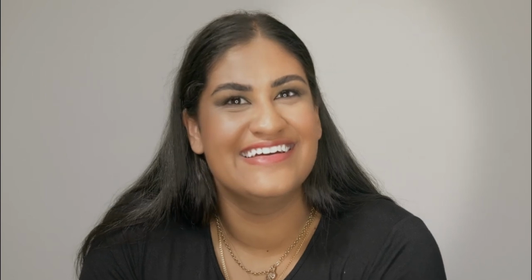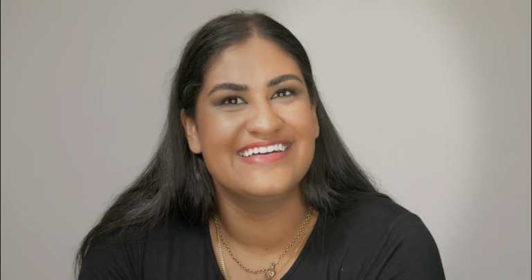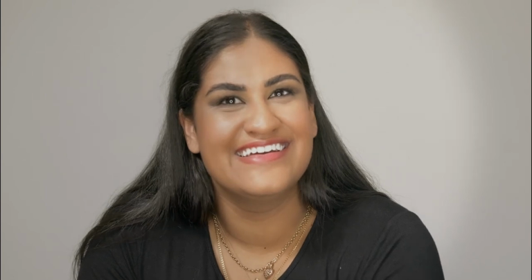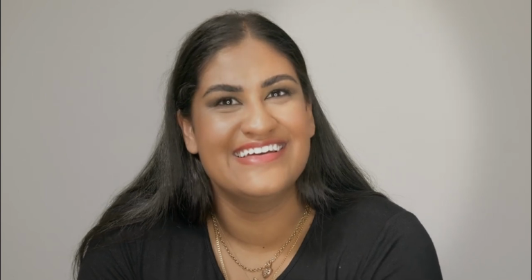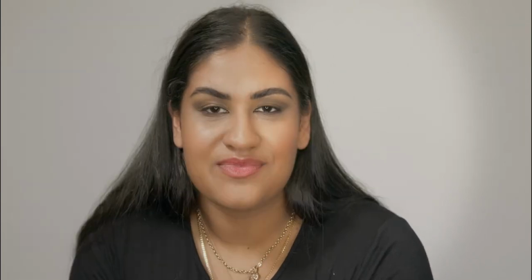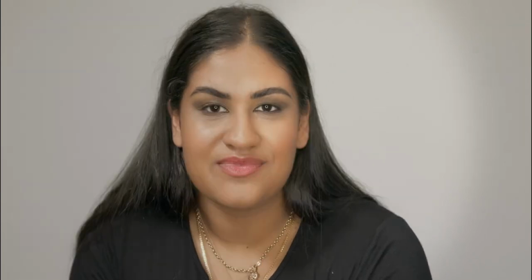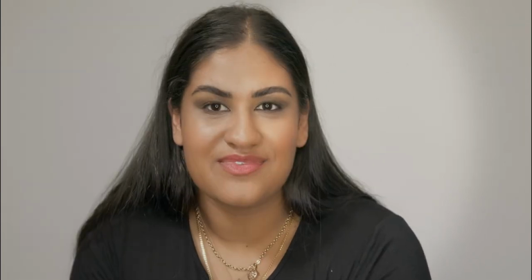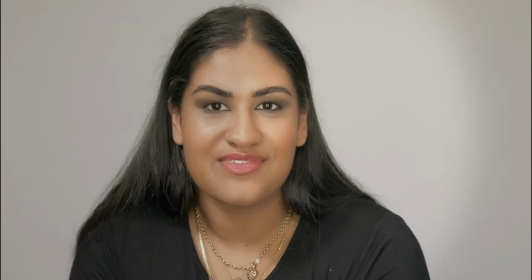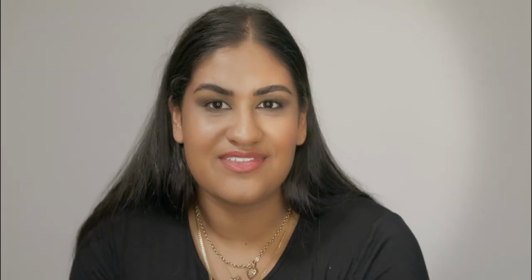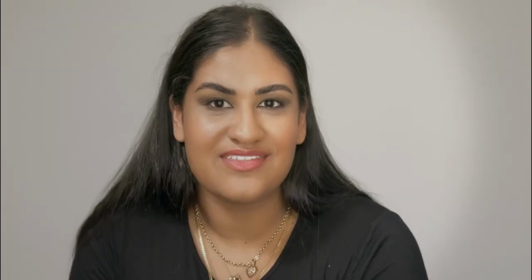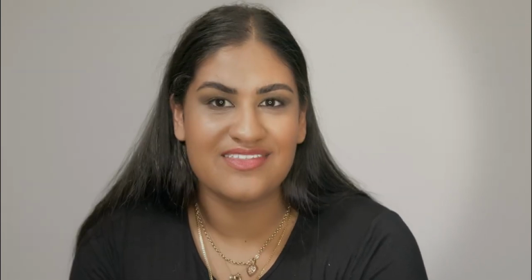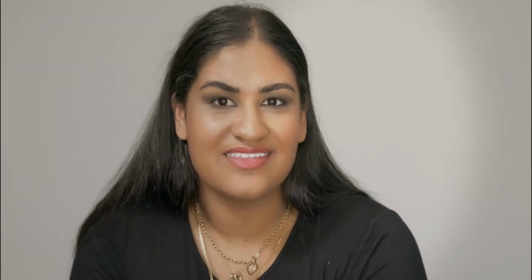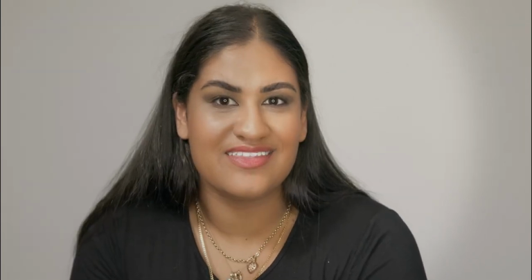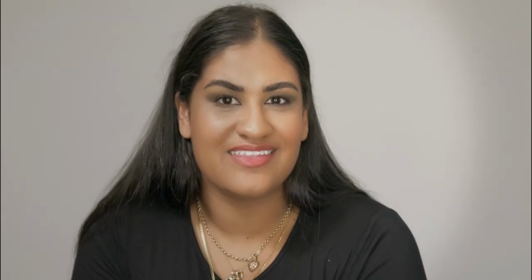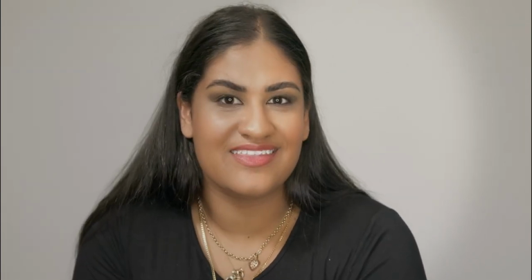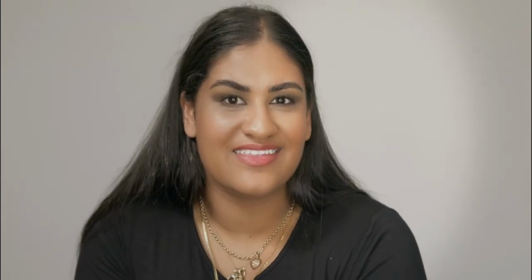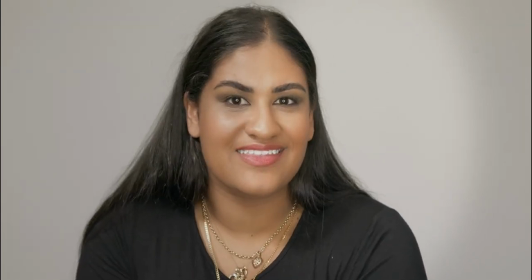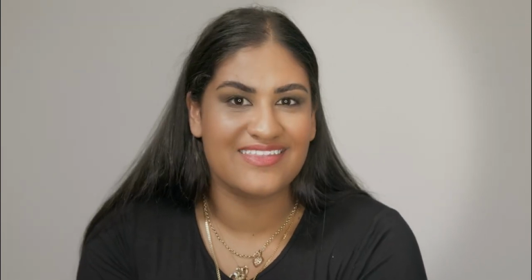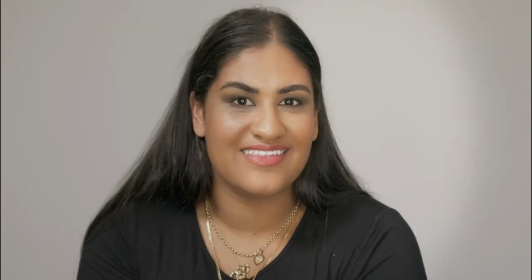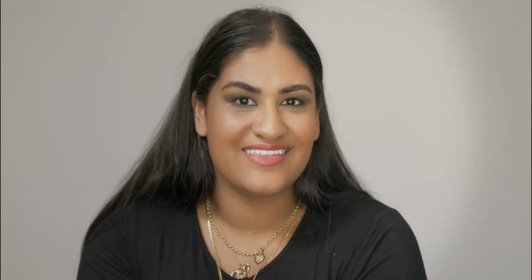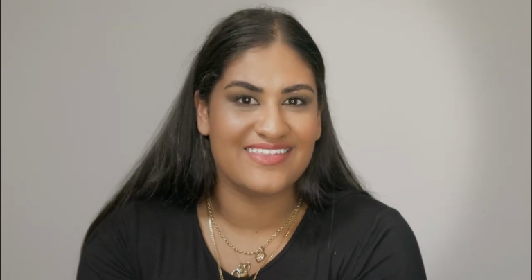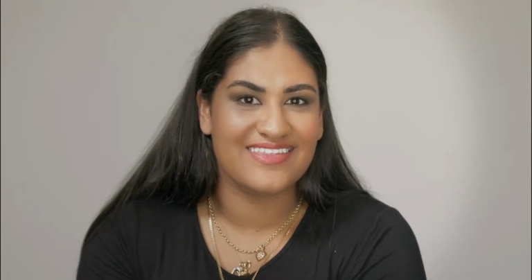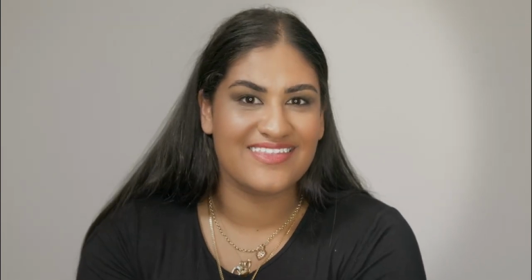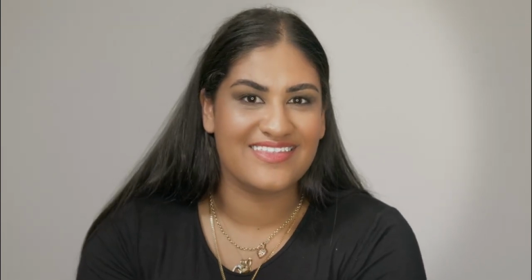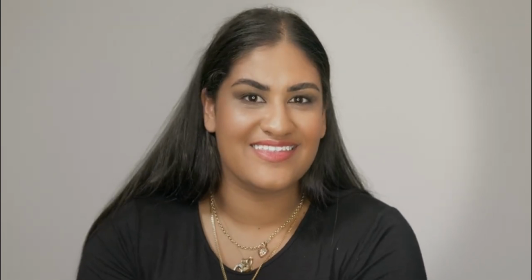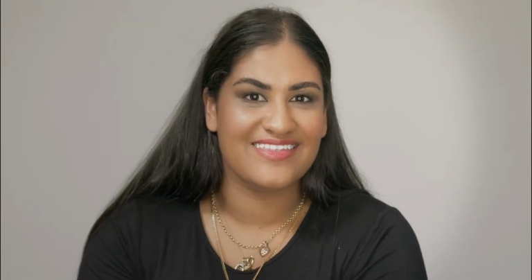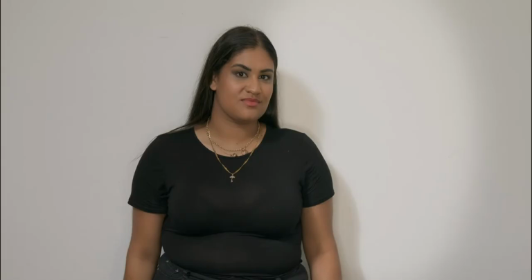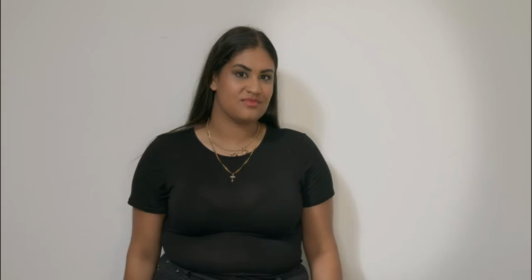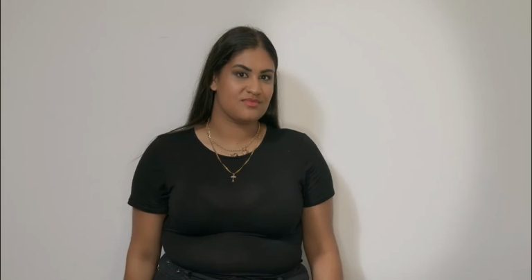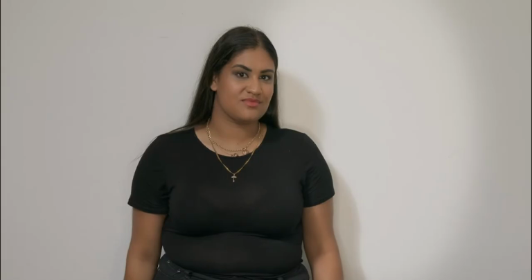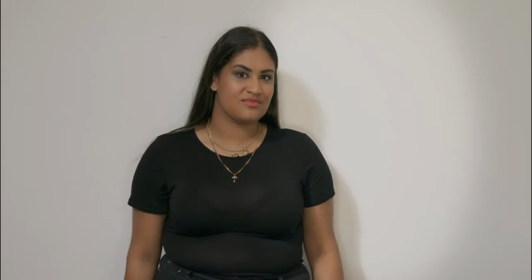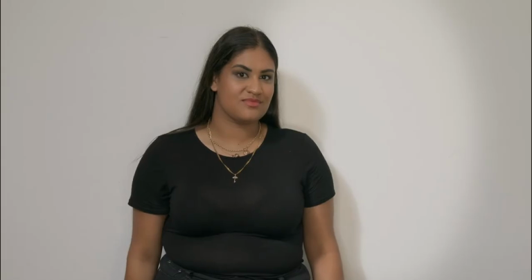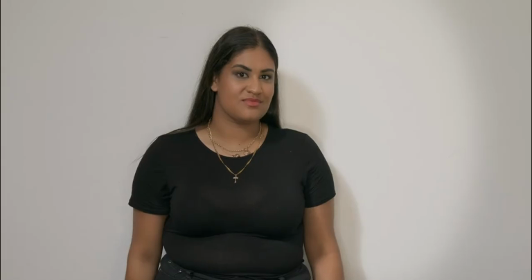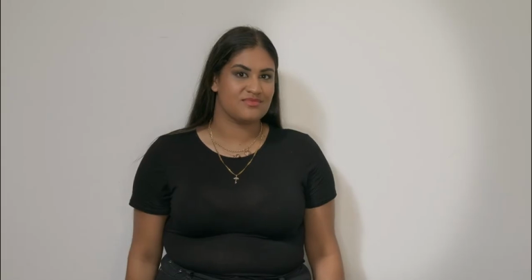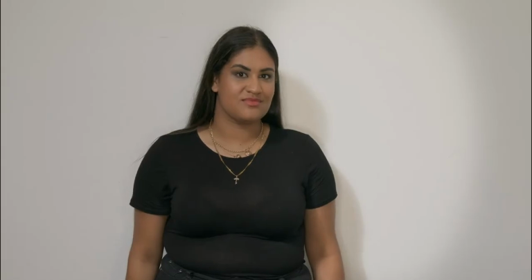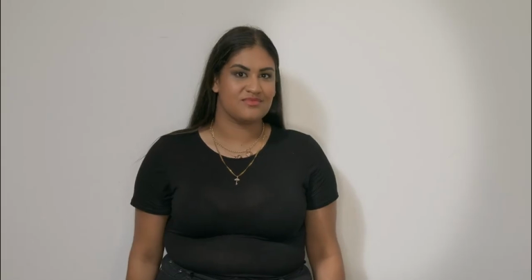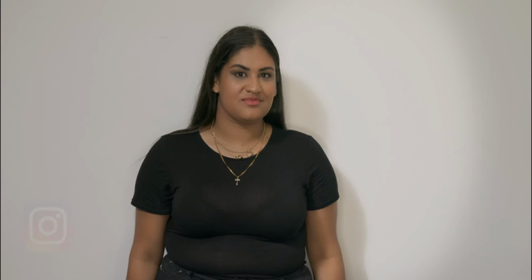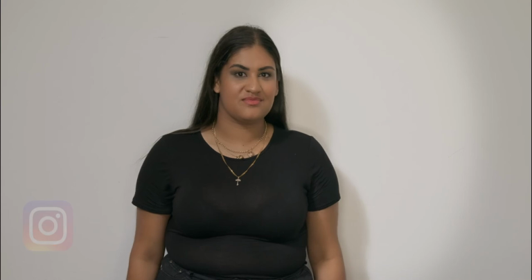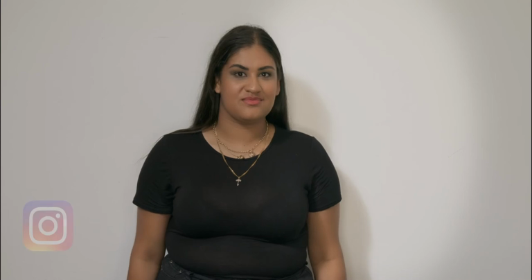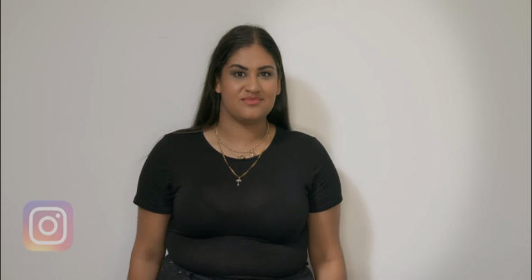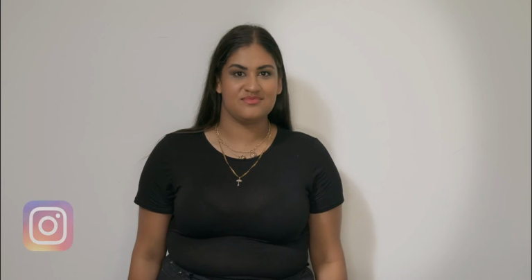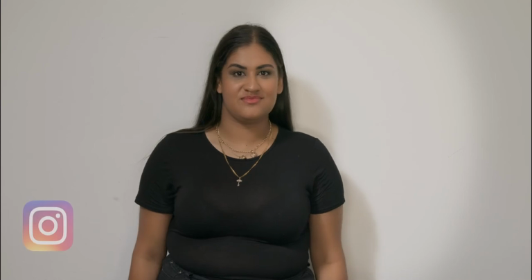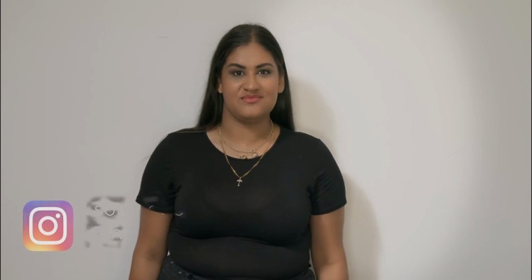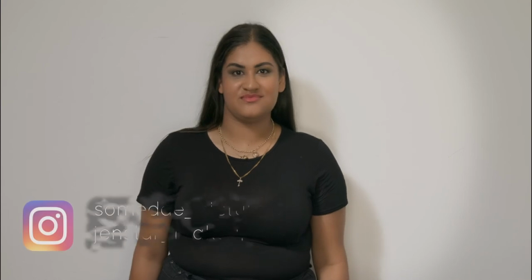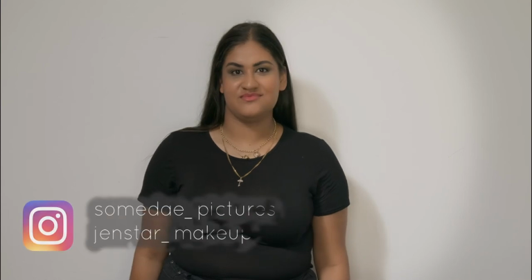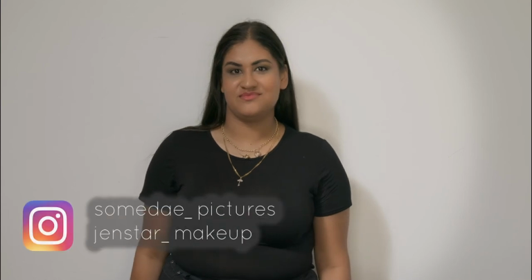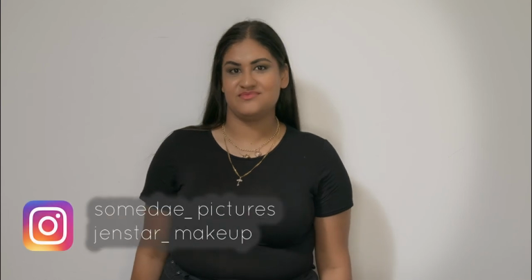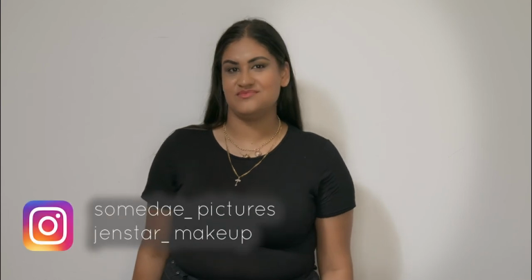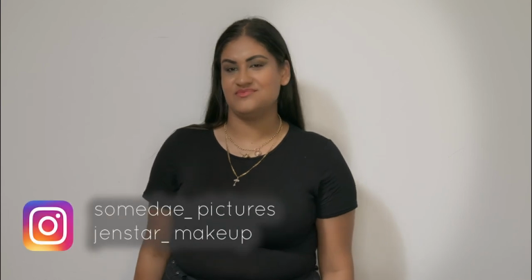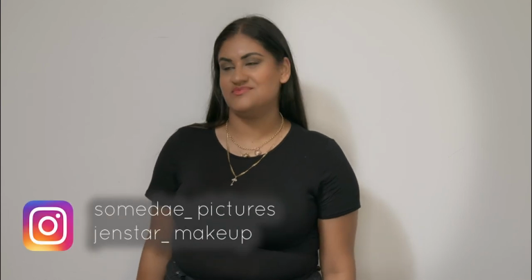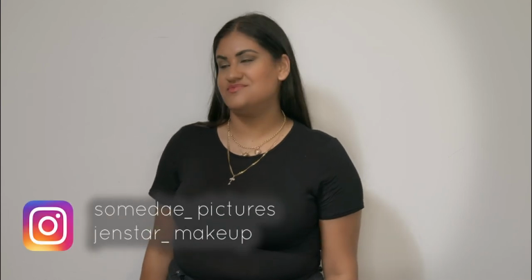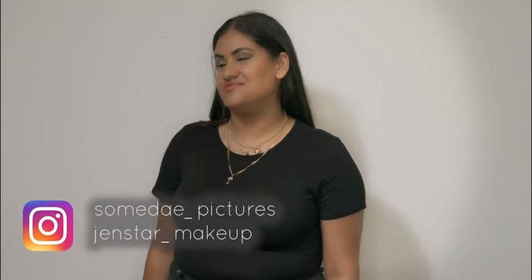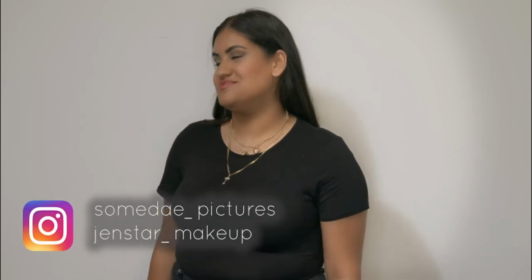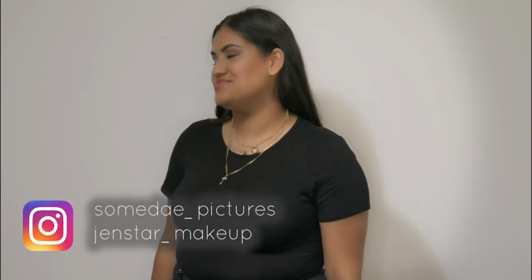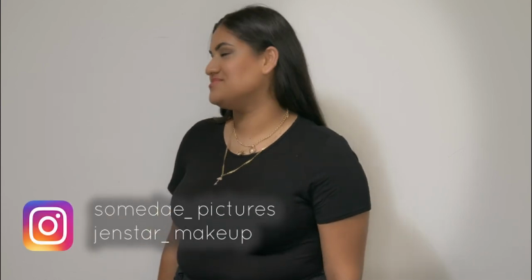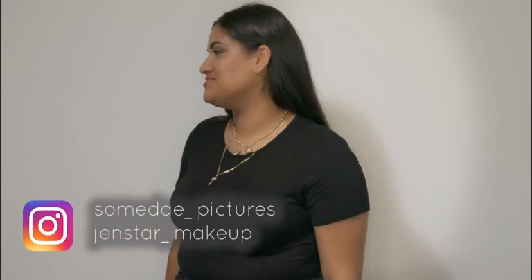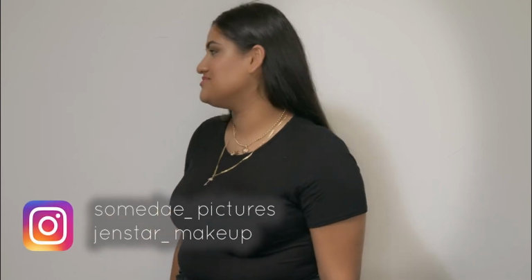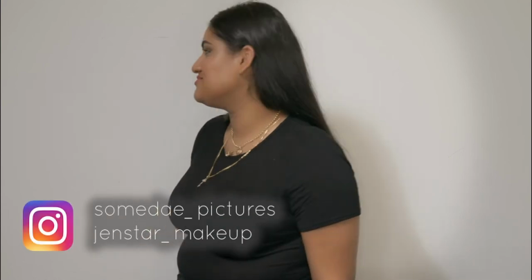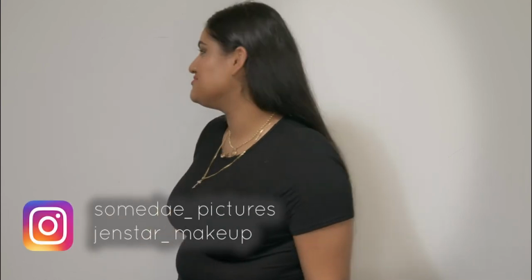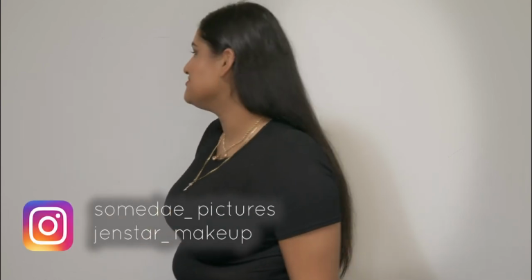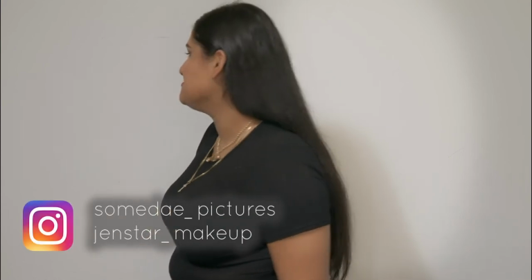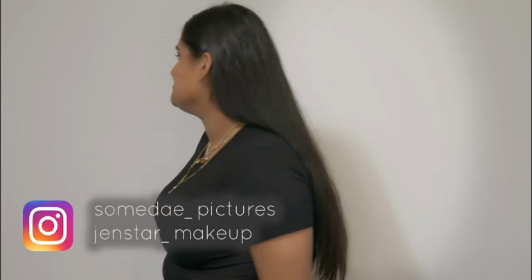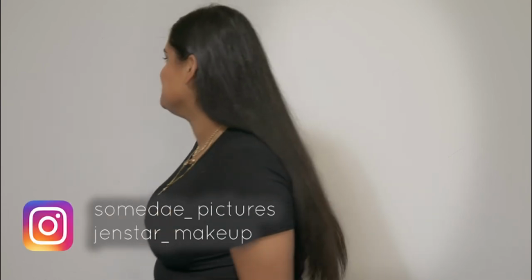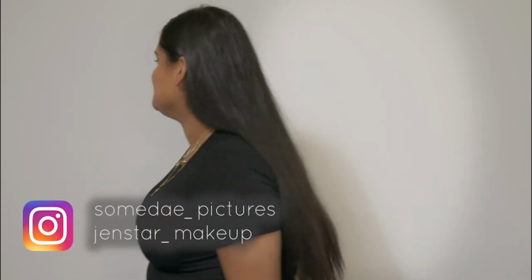This production has been brought to you by Someday Pictures and Genstar Makeup. You can follow us on Instagram.